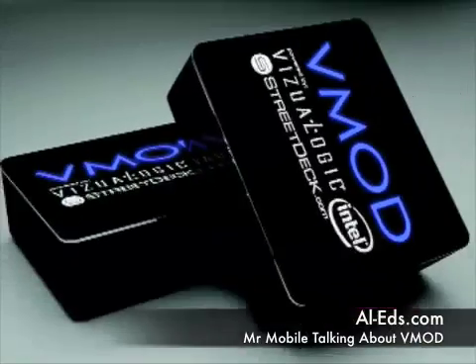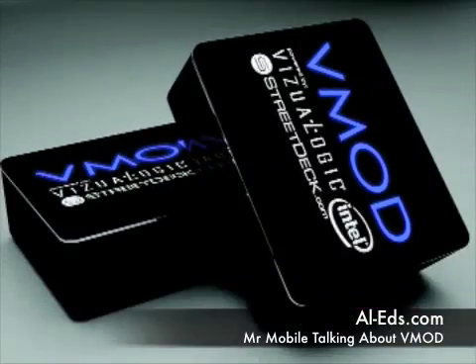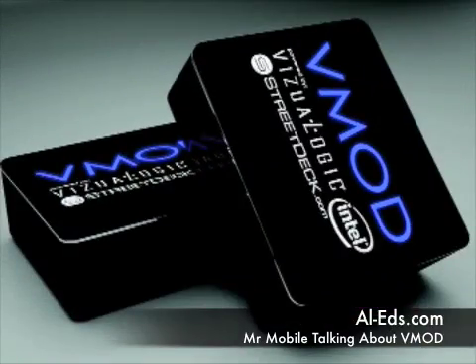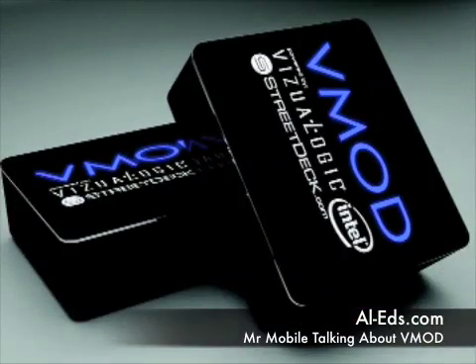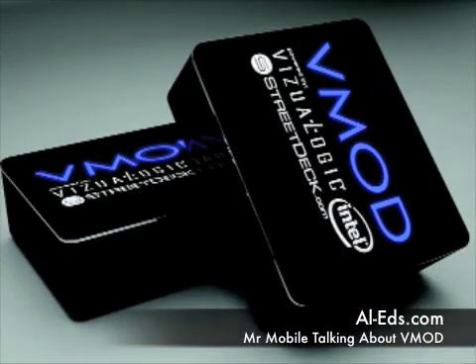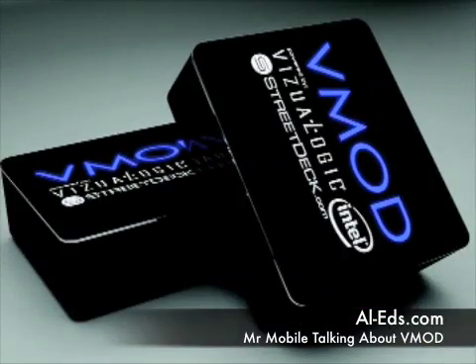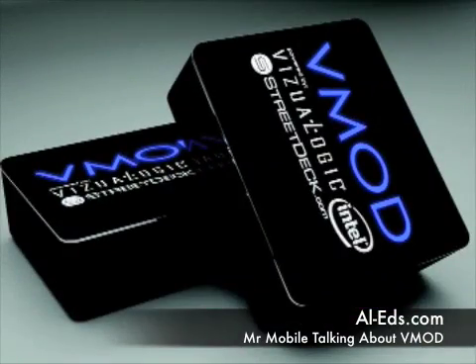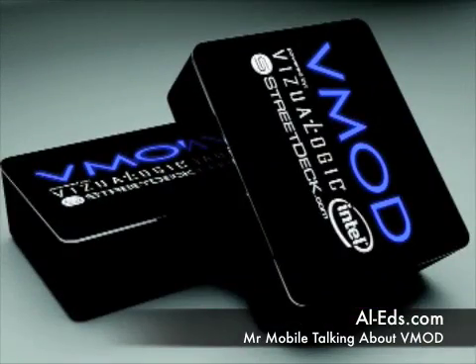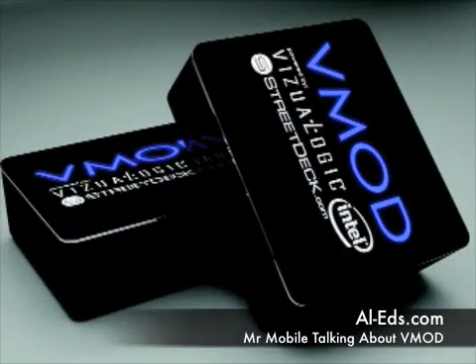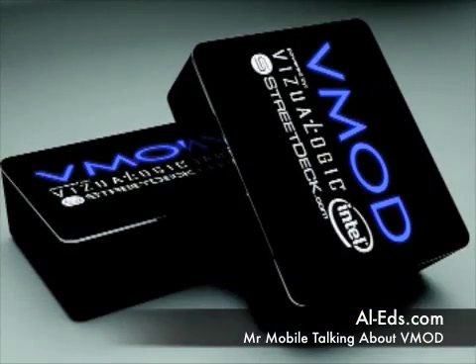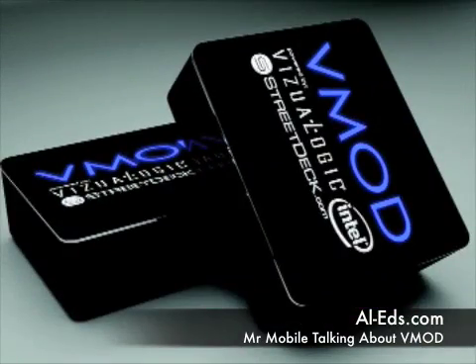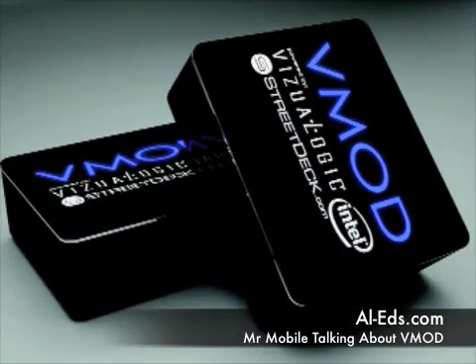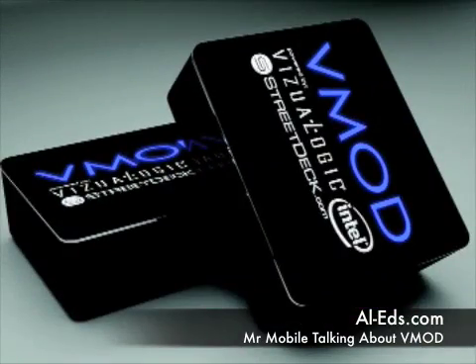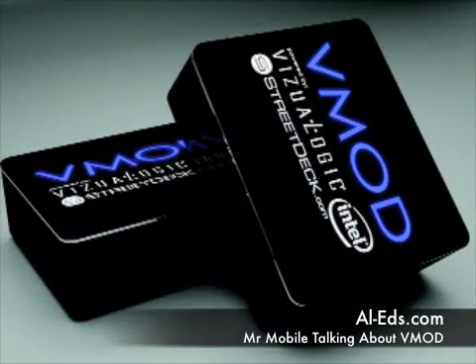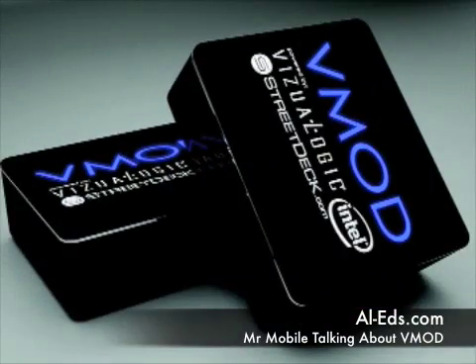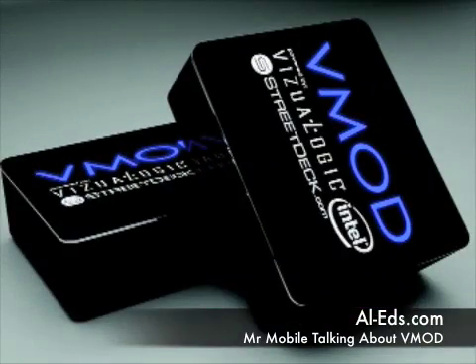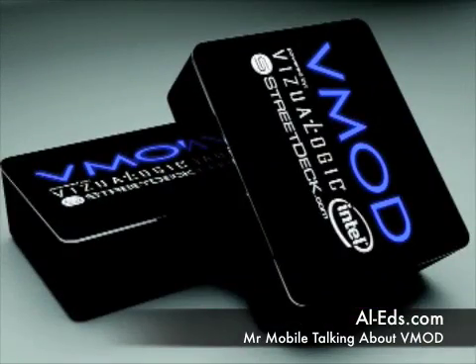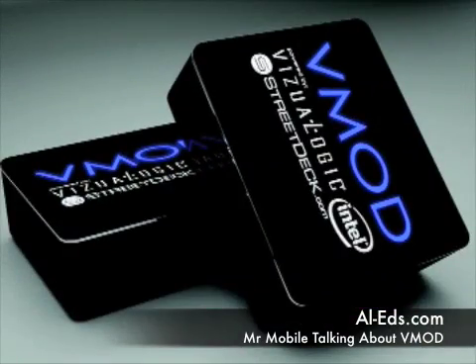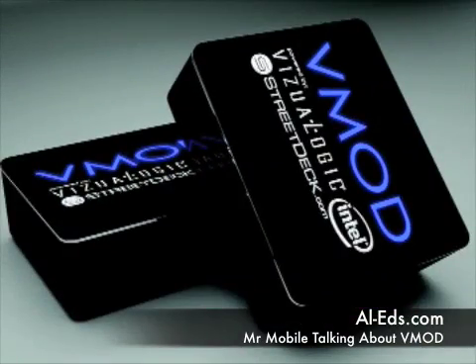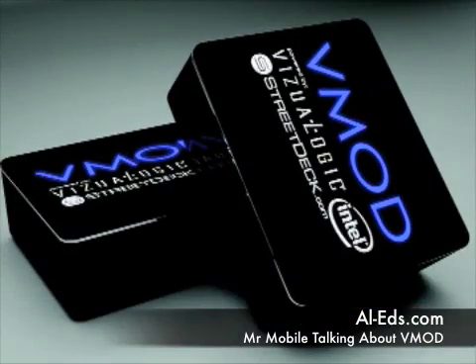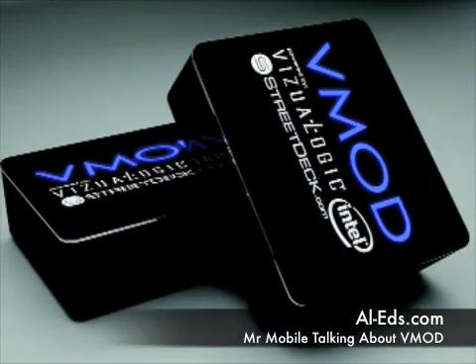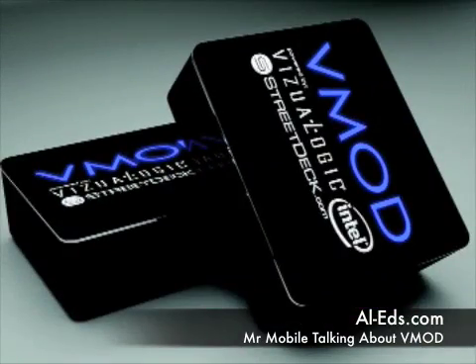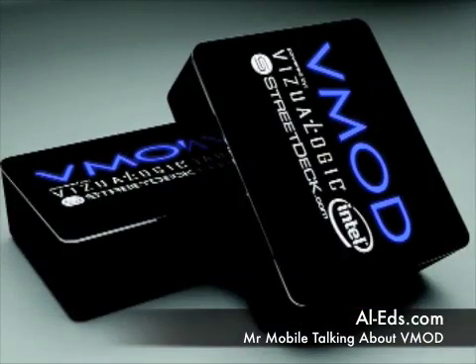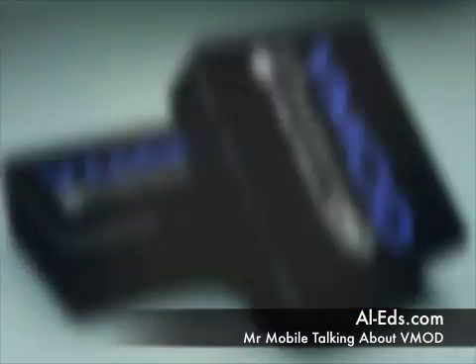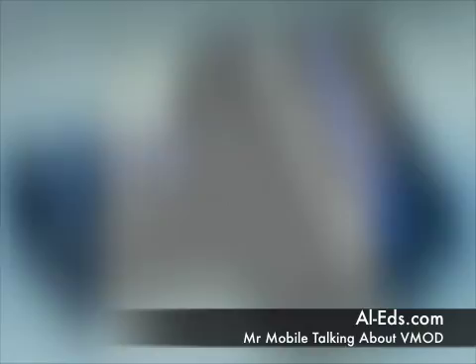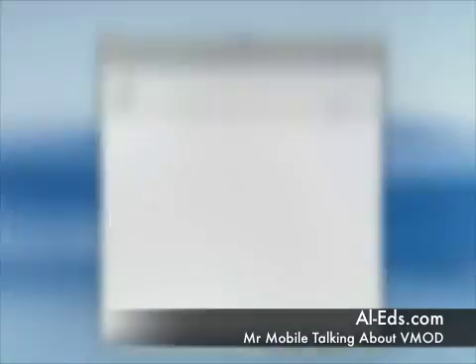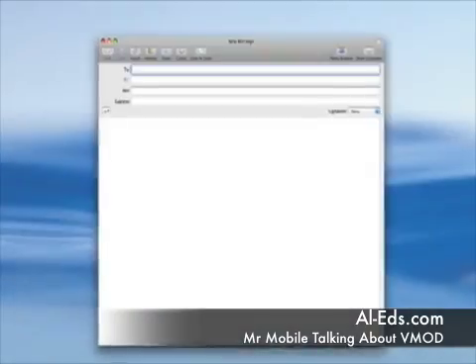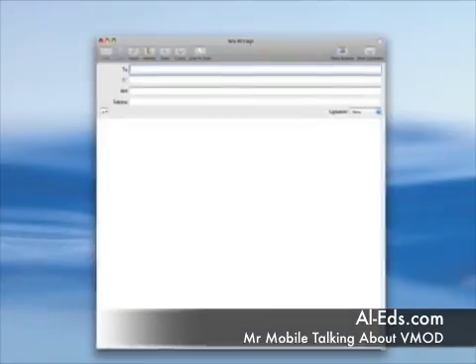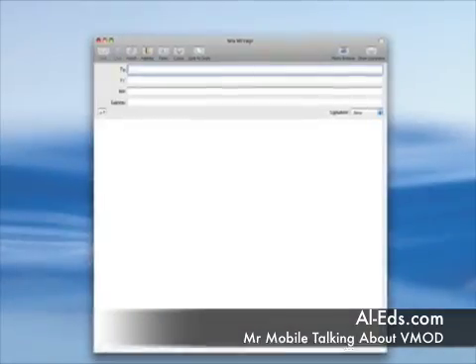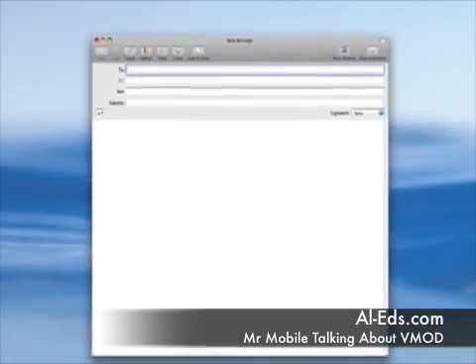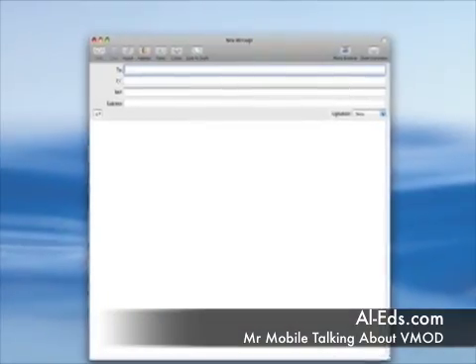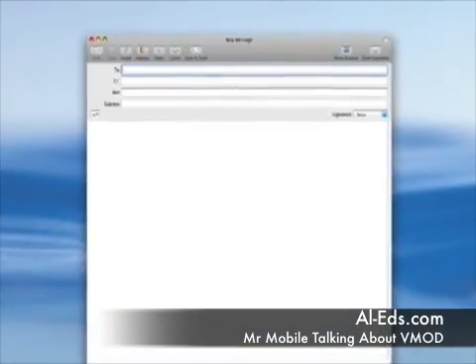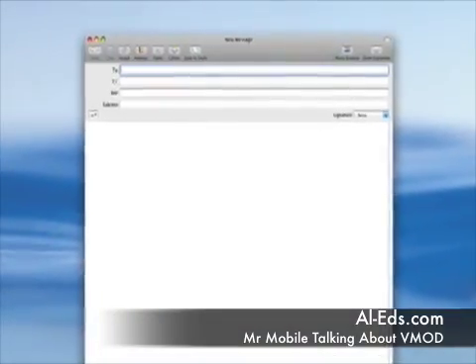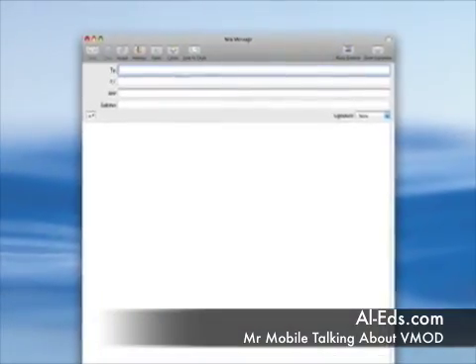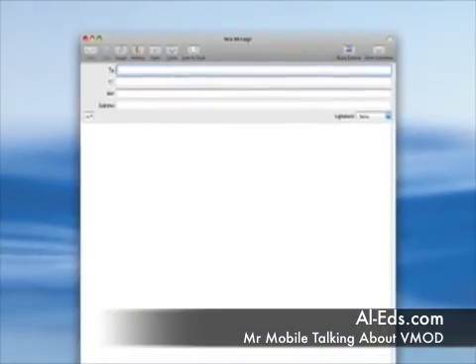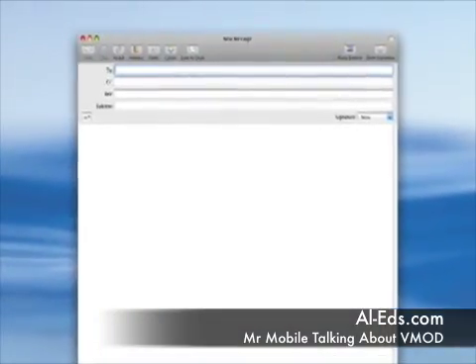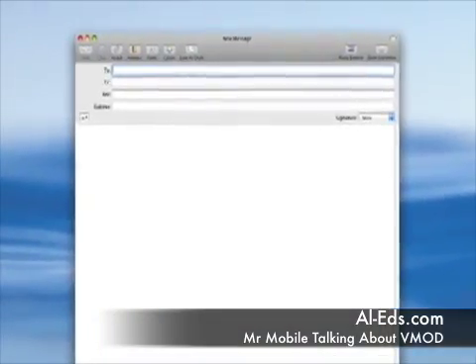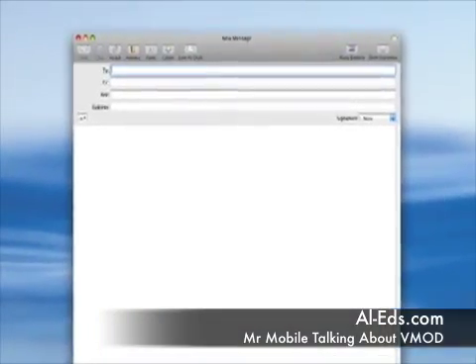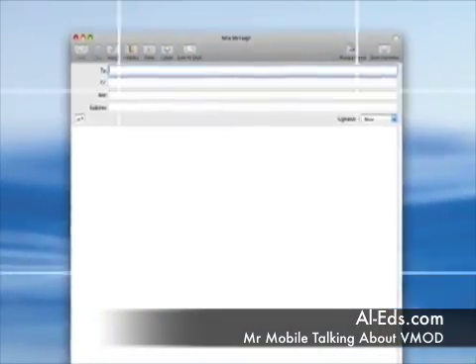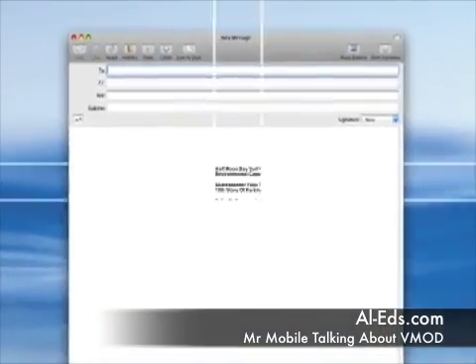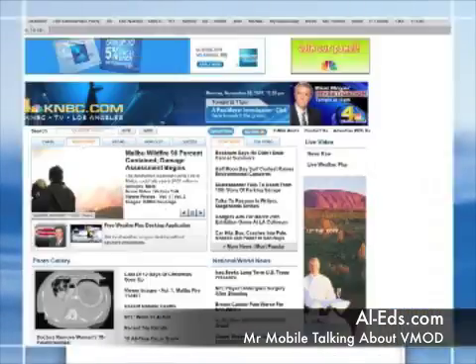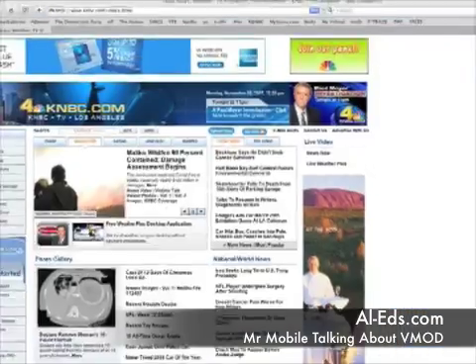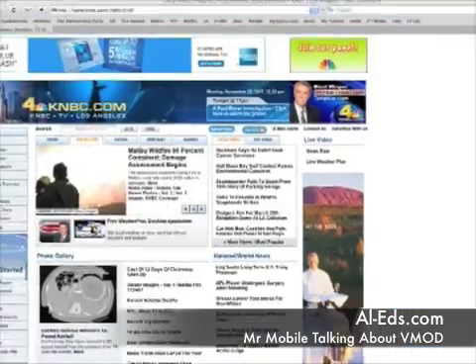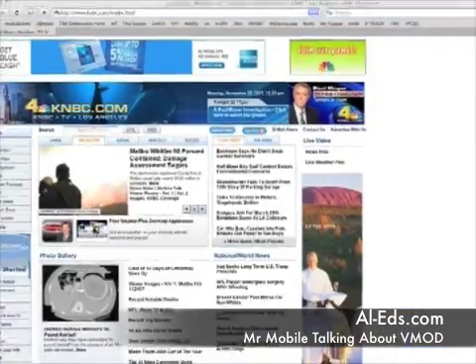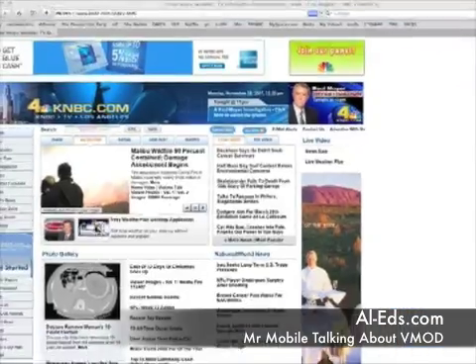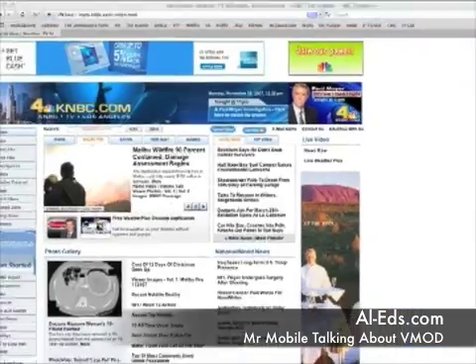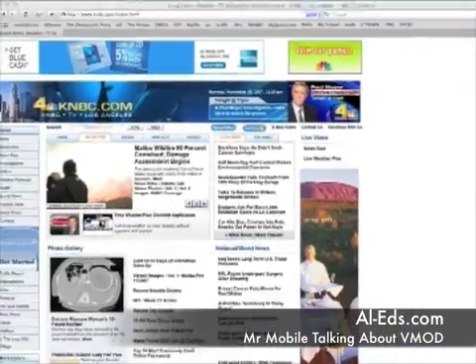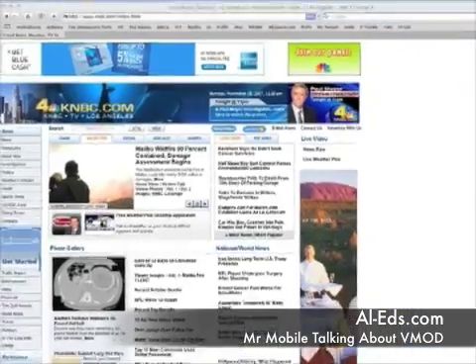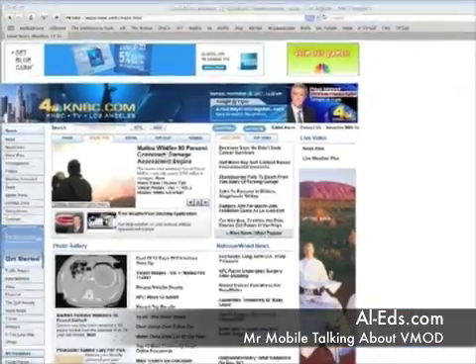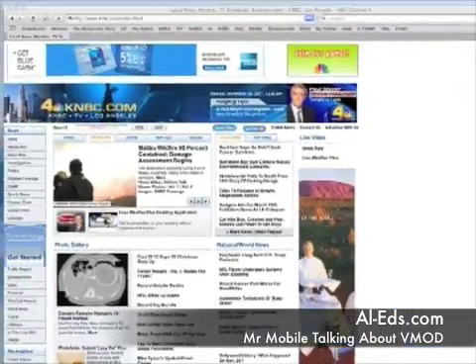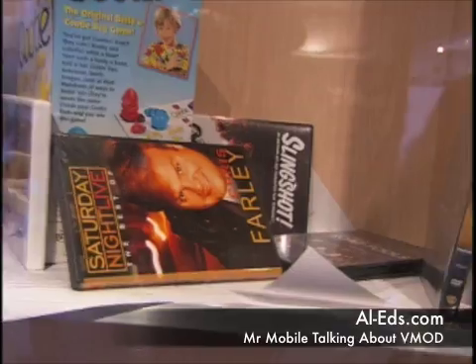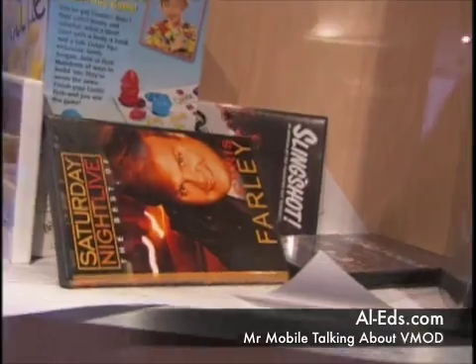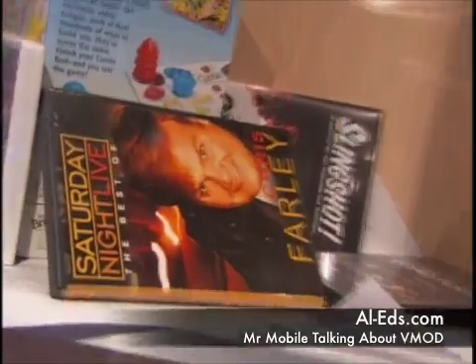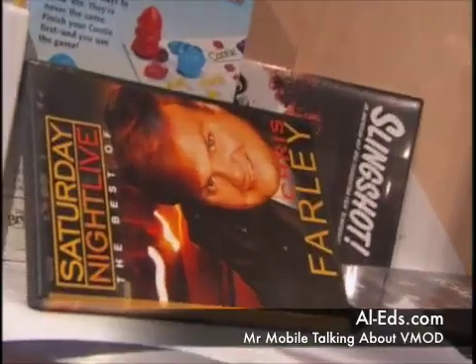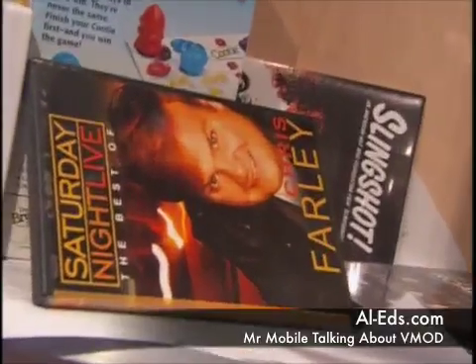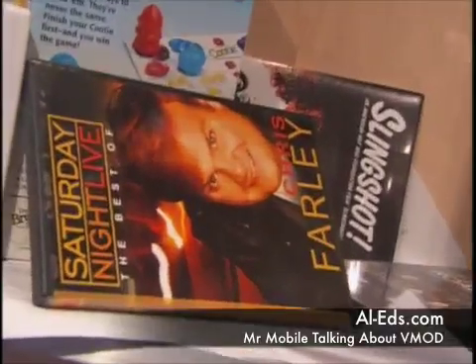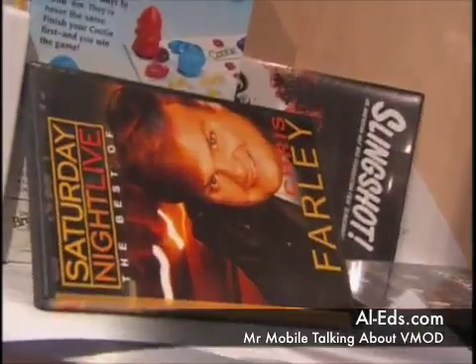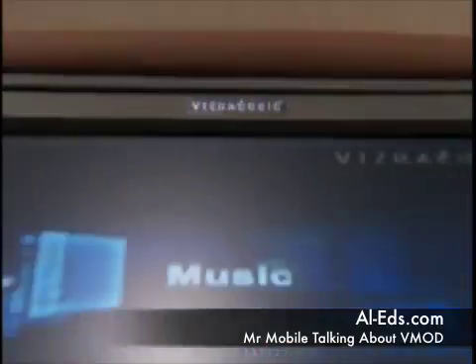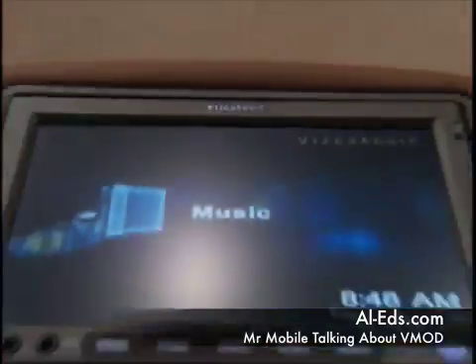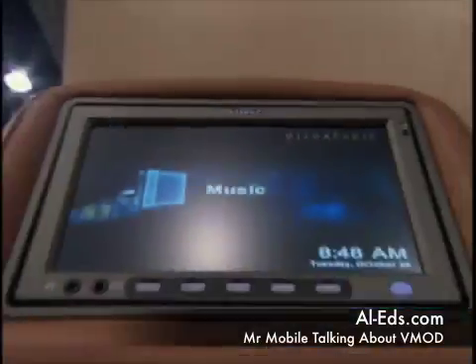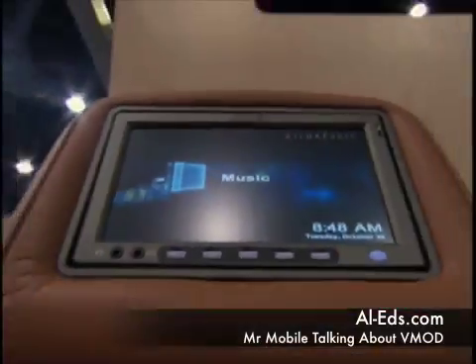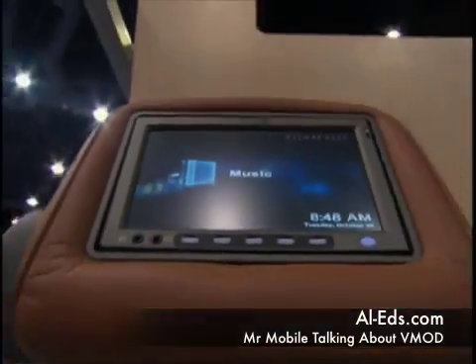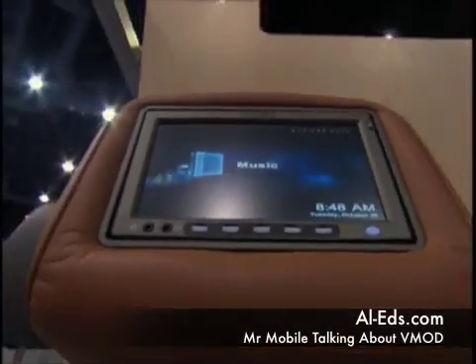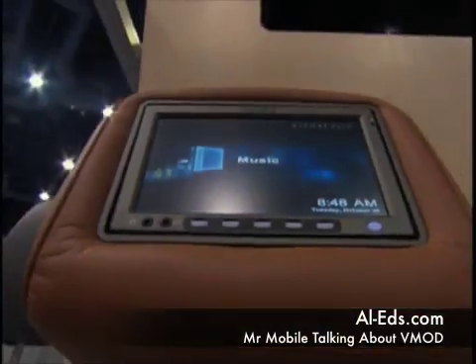V-MOD is the hottest device on the road today. It's the ultimate accessory for email, wireless internet, movies, and MP3s.